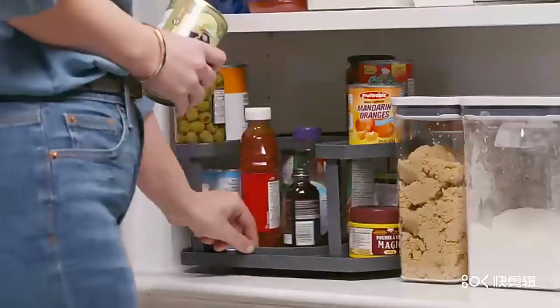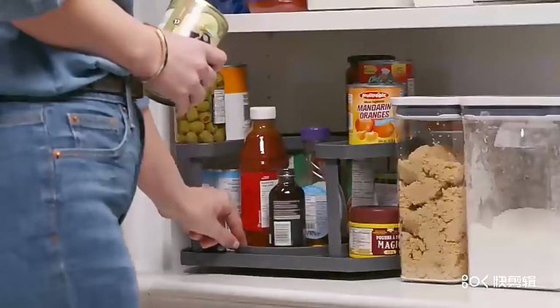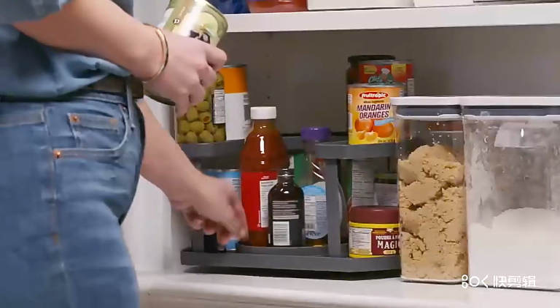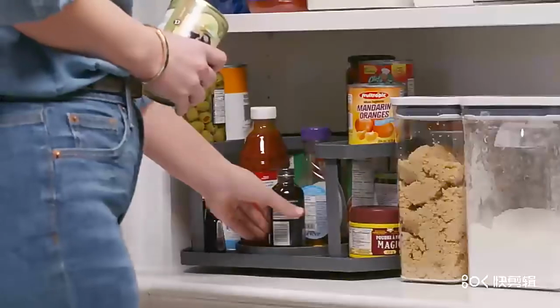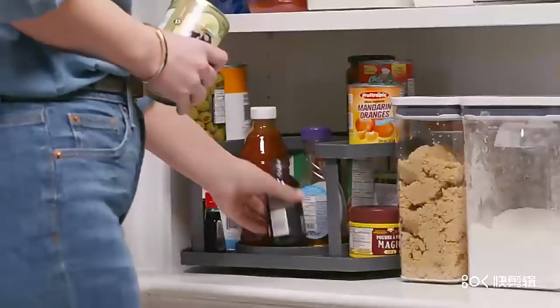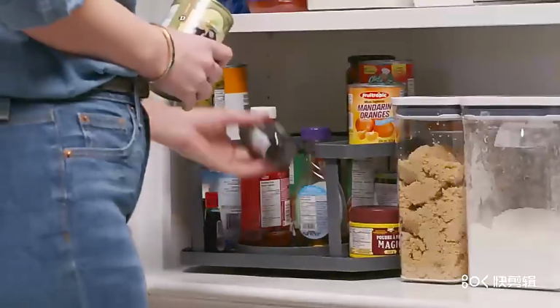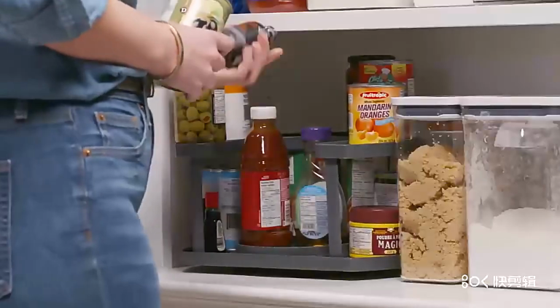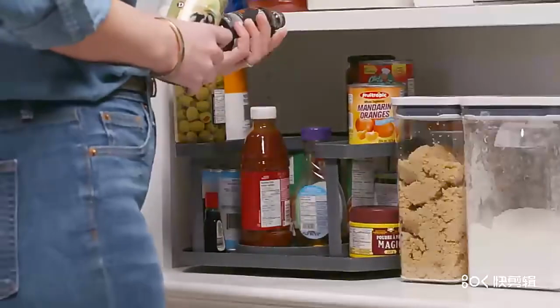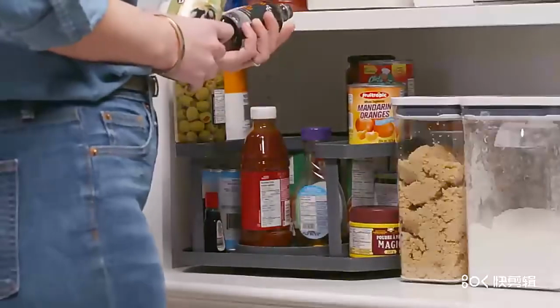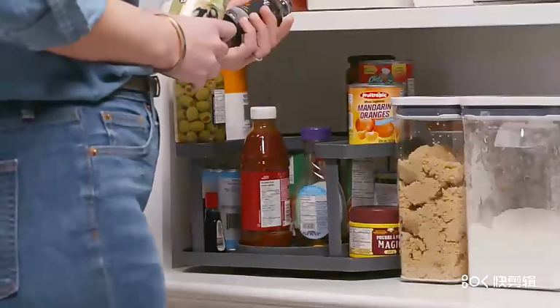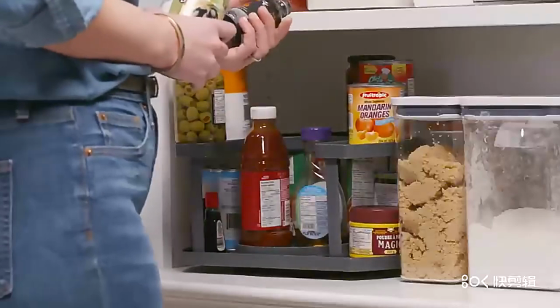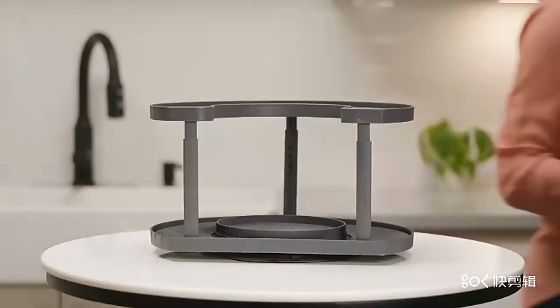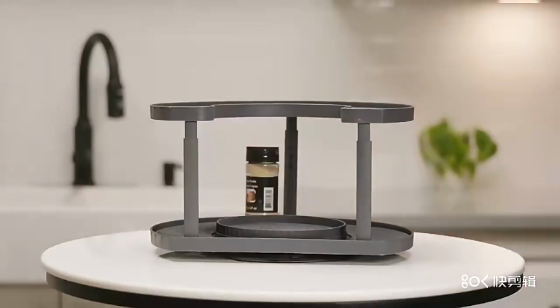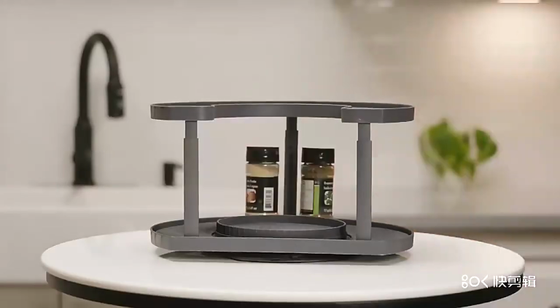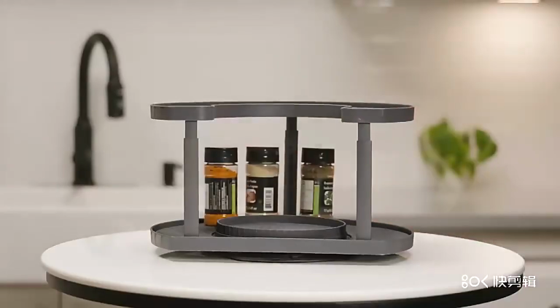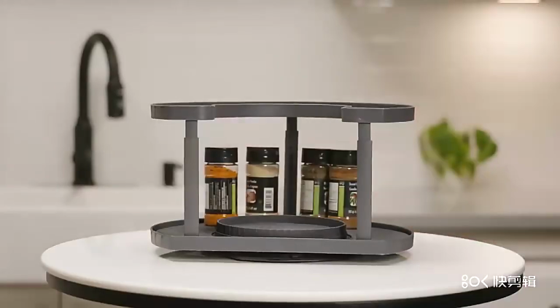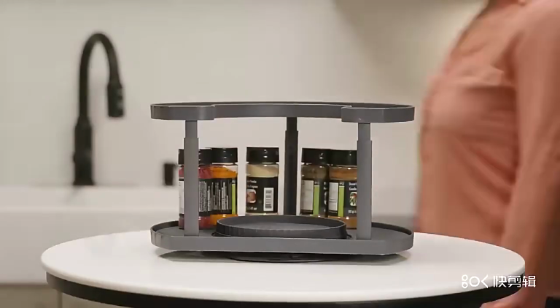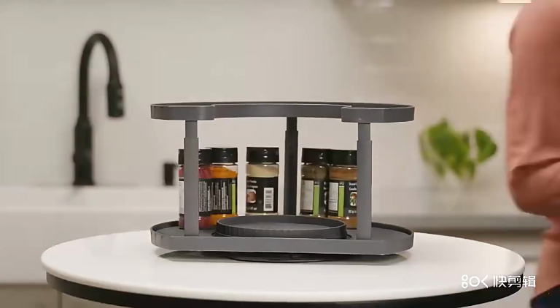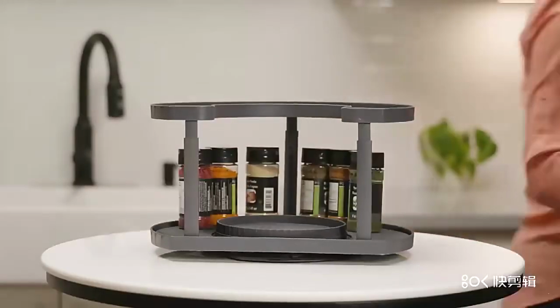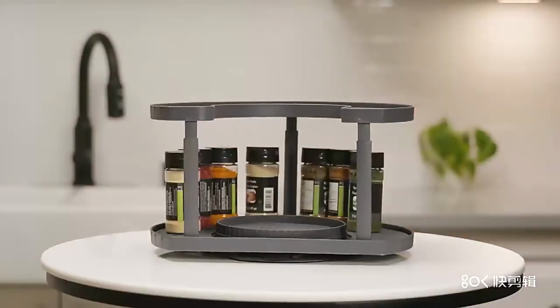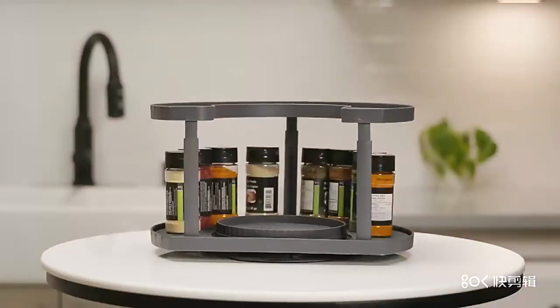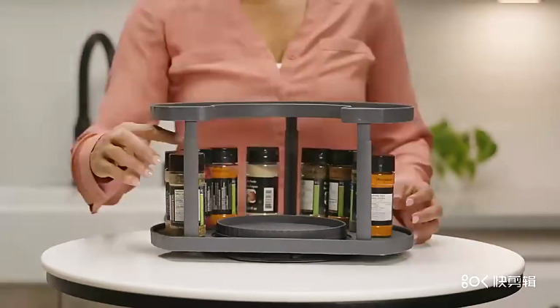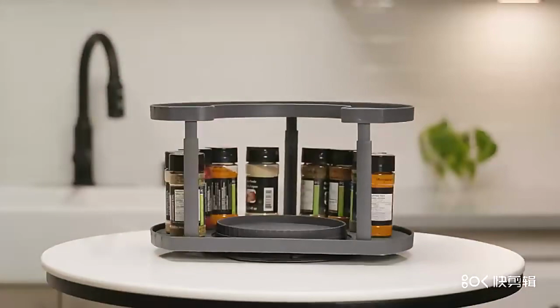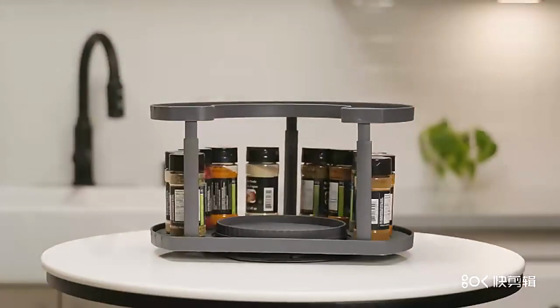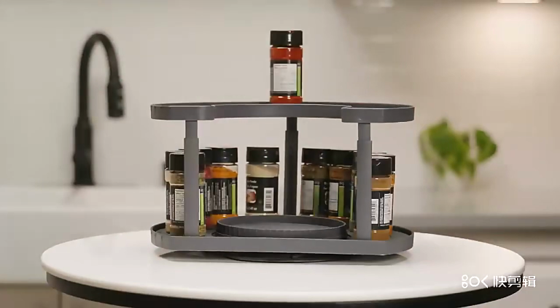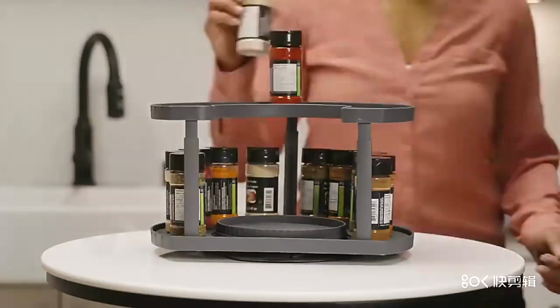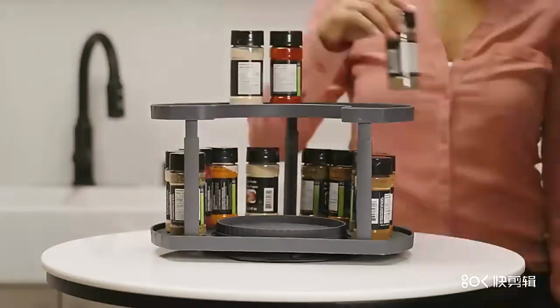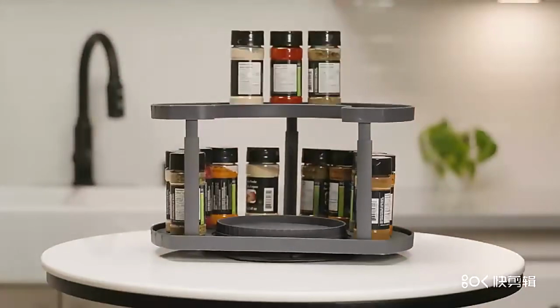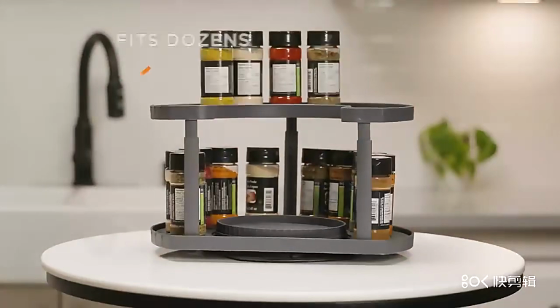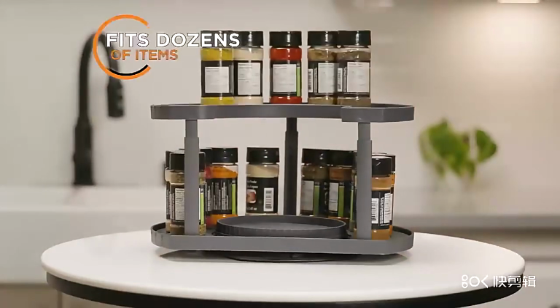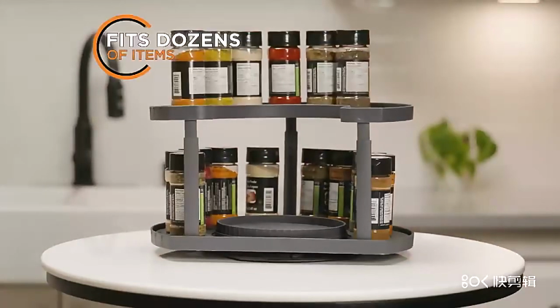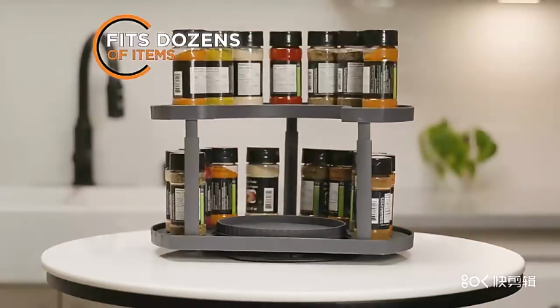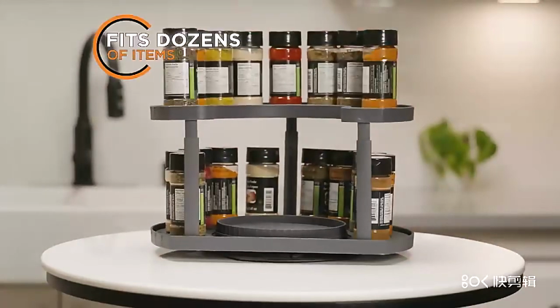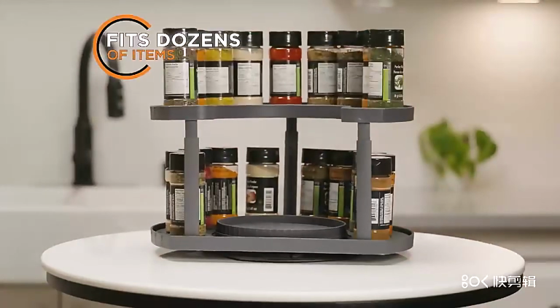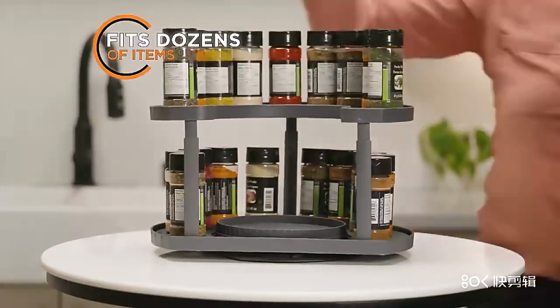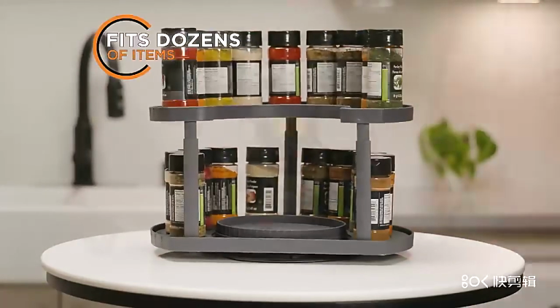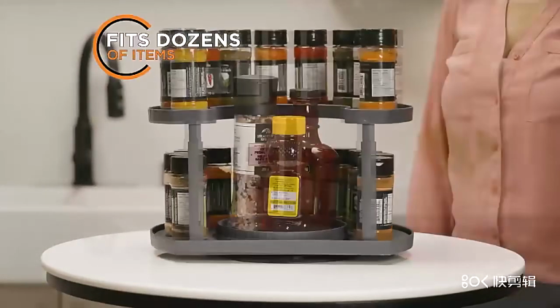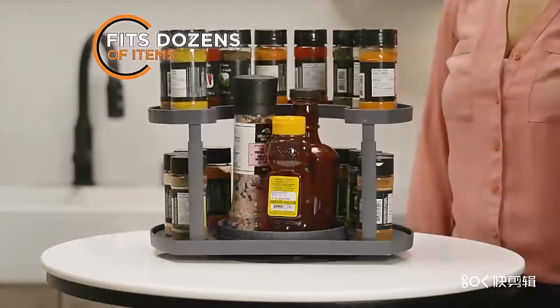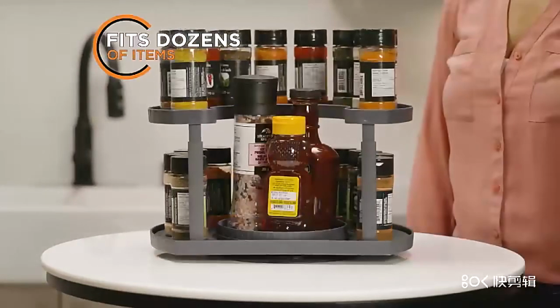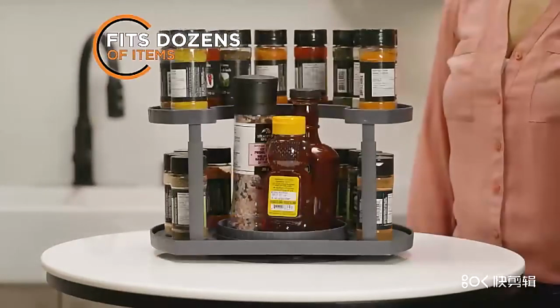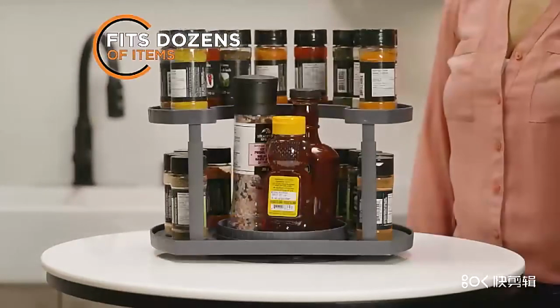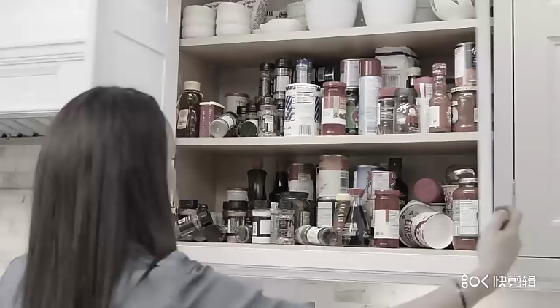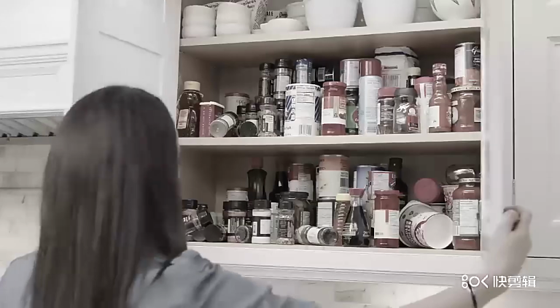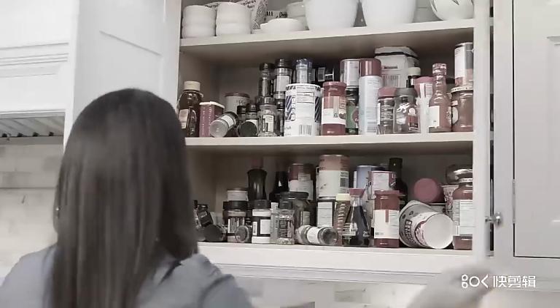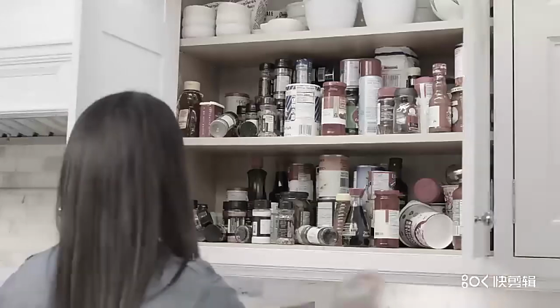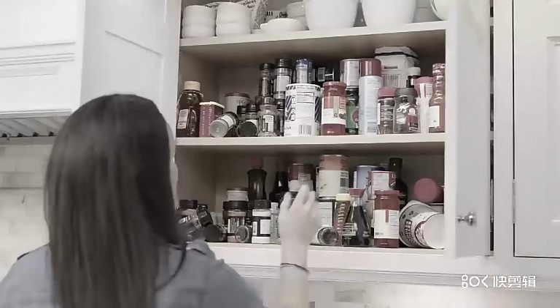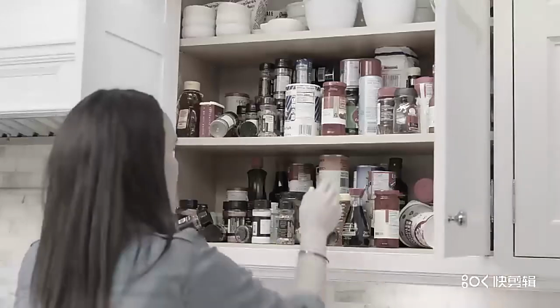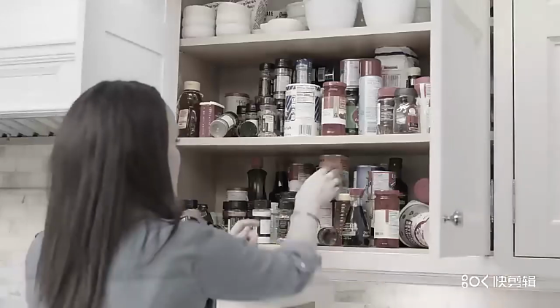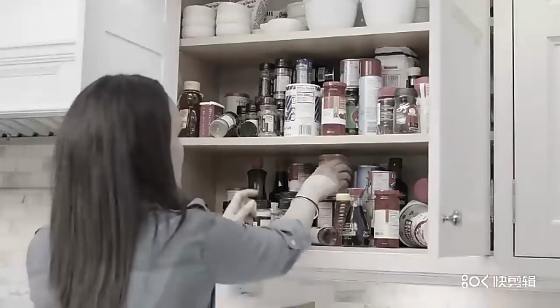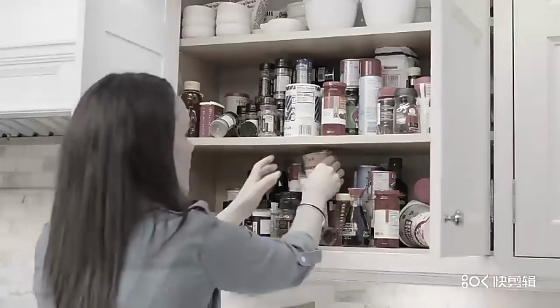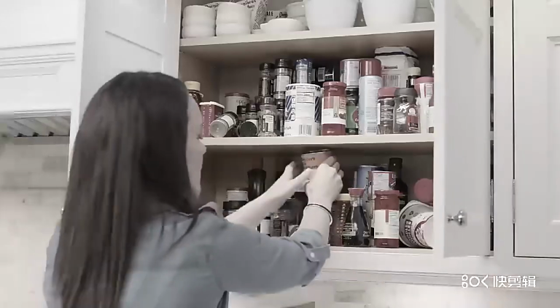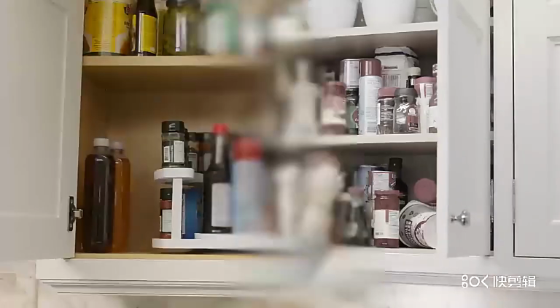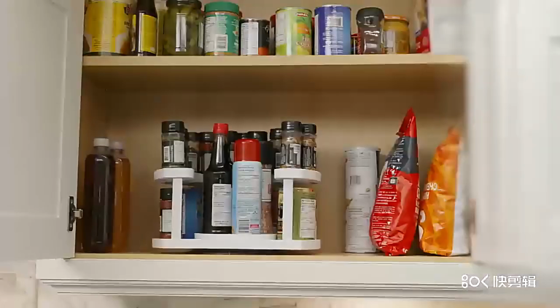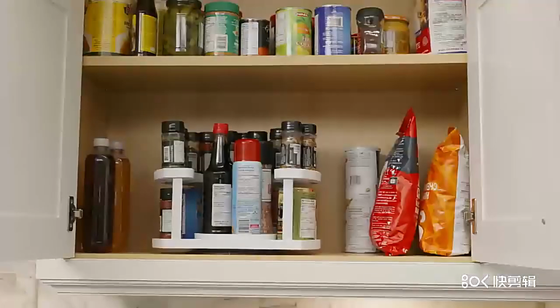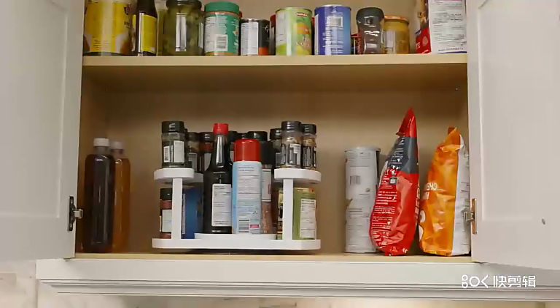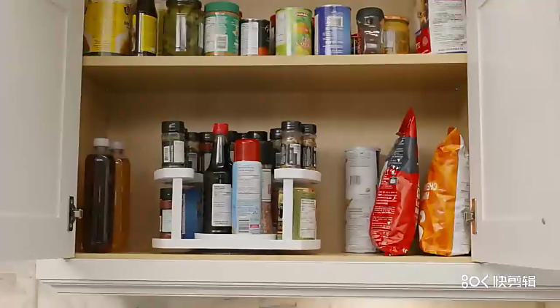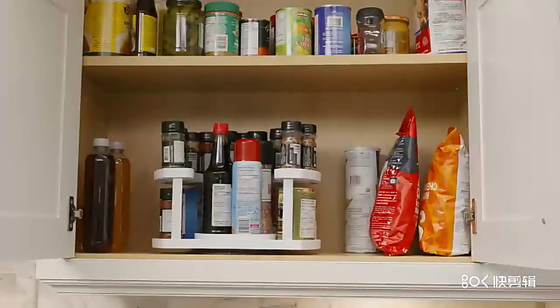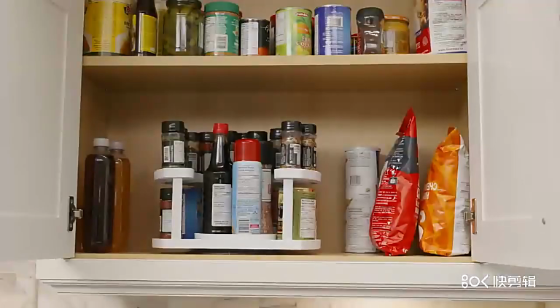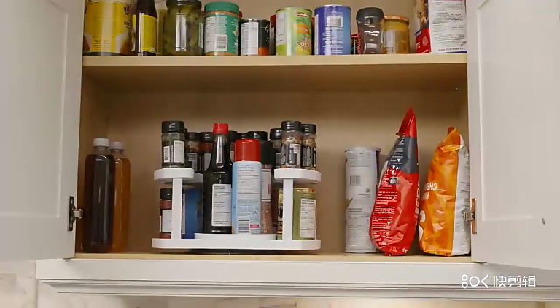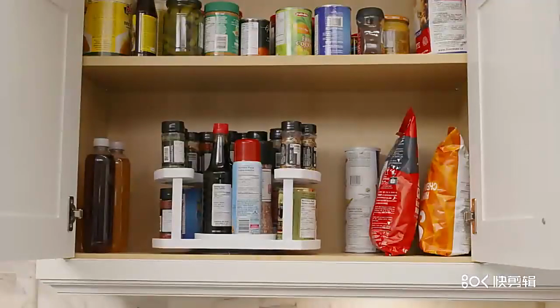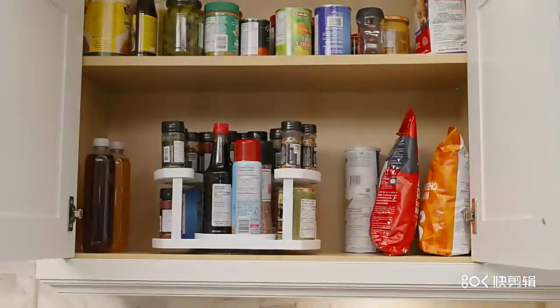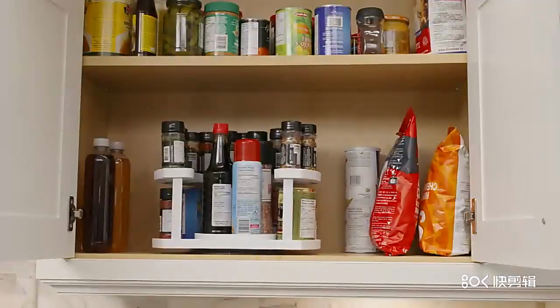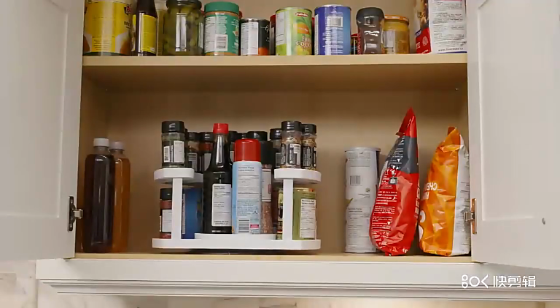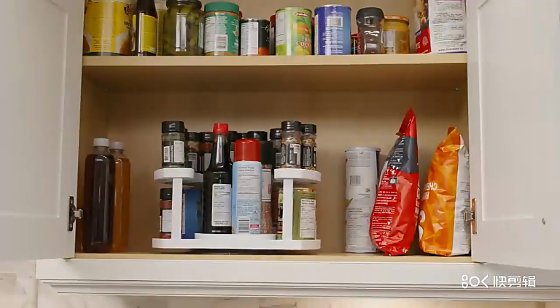Spice Spinner is durable and built to last. The two-tiered adjustable height design easily holds dozens of items for maximum storage and convenience. Now you can turn that clutter into the ultimate organized solution with Spice Spinner.